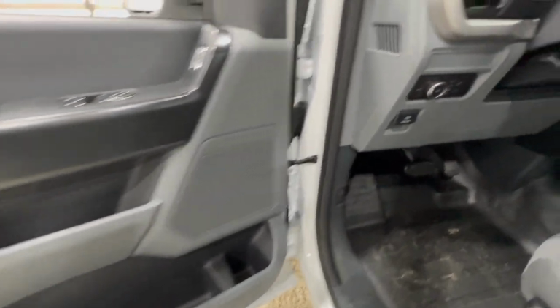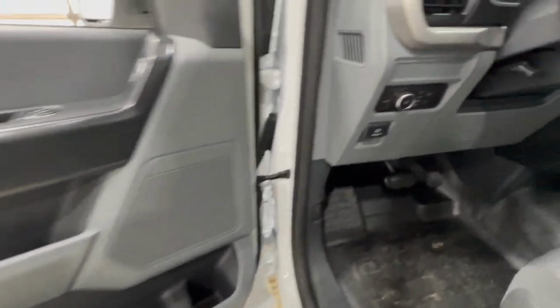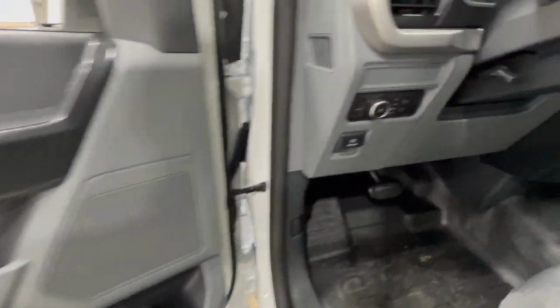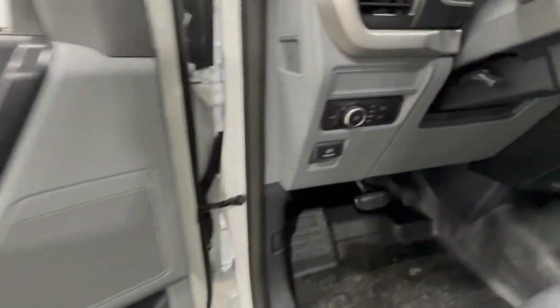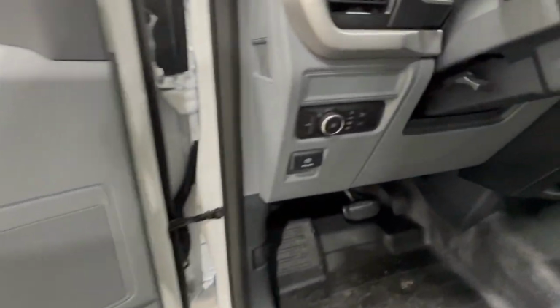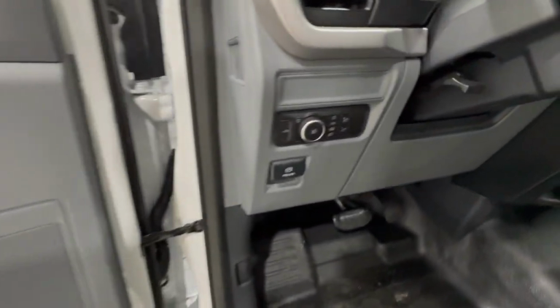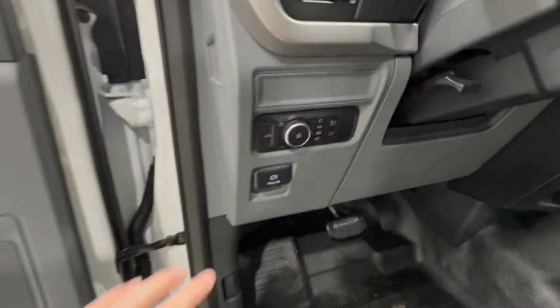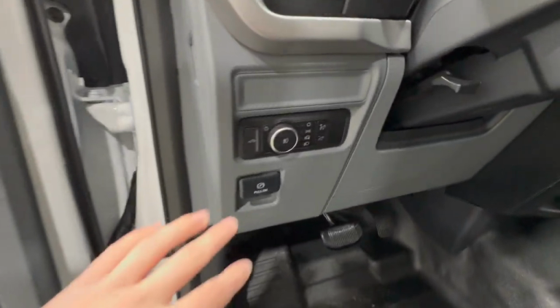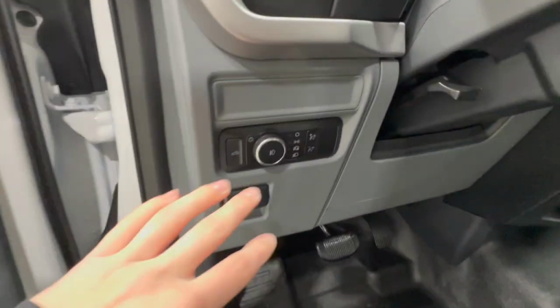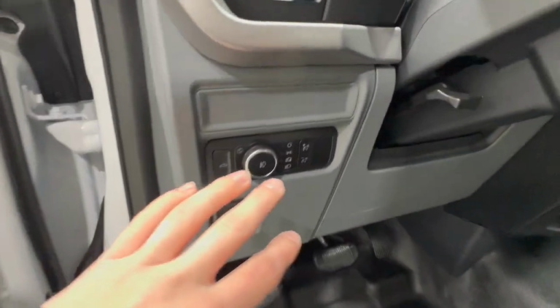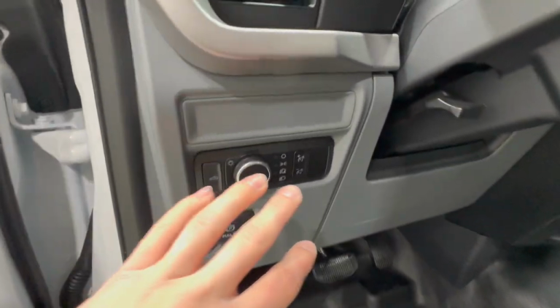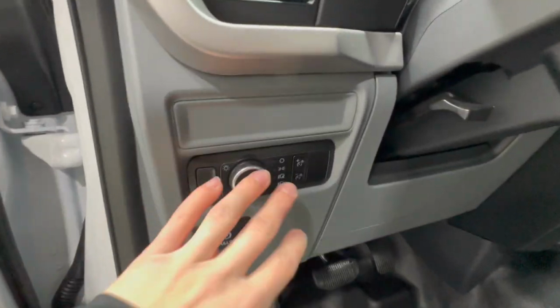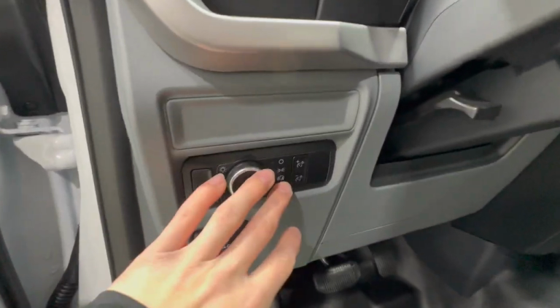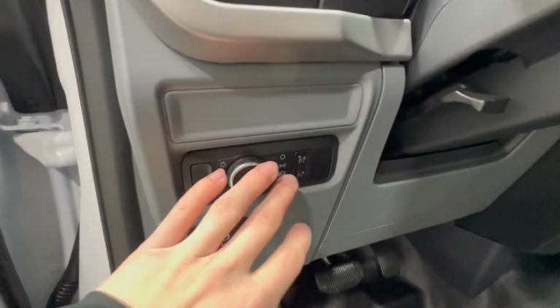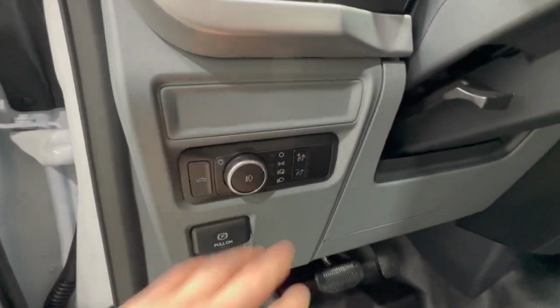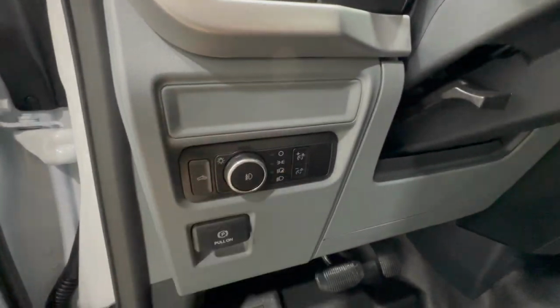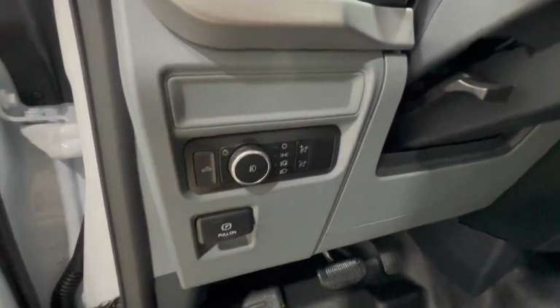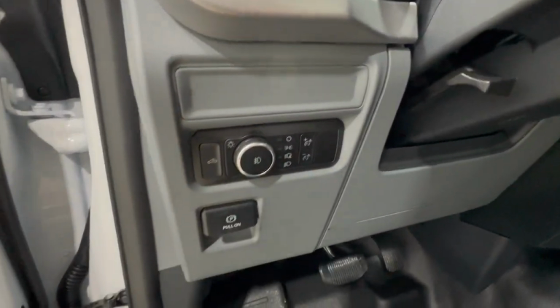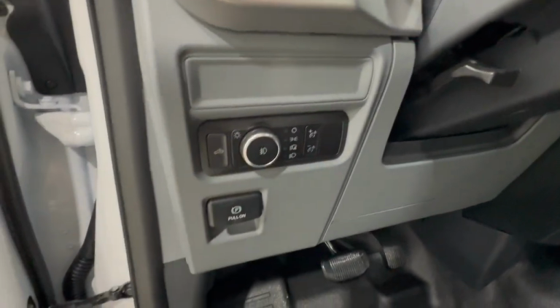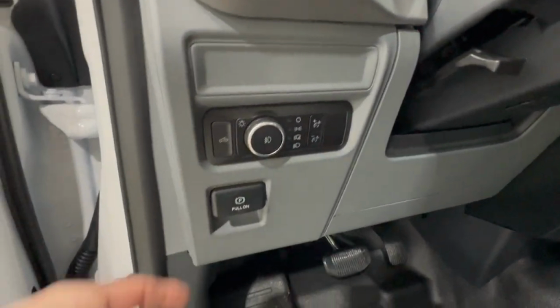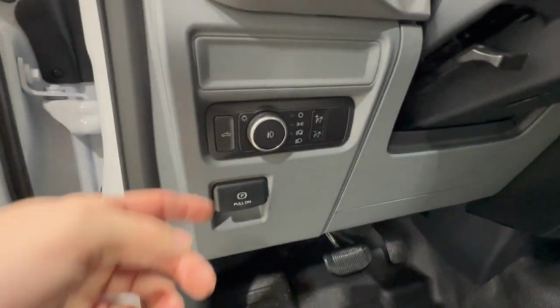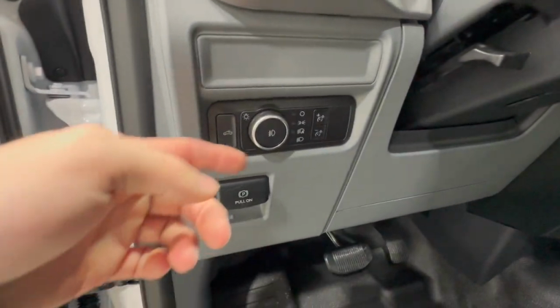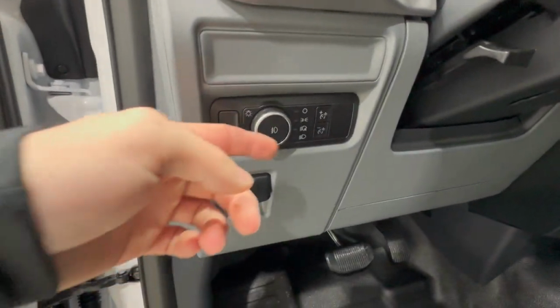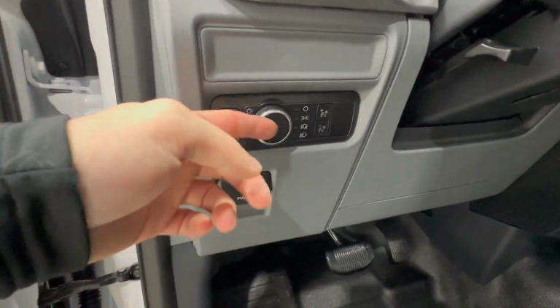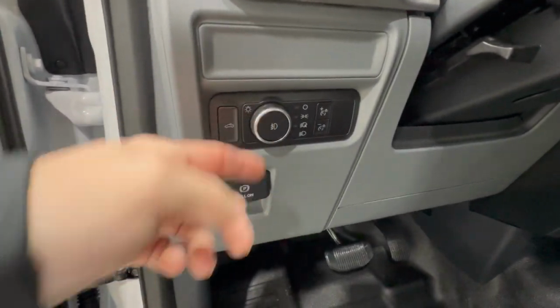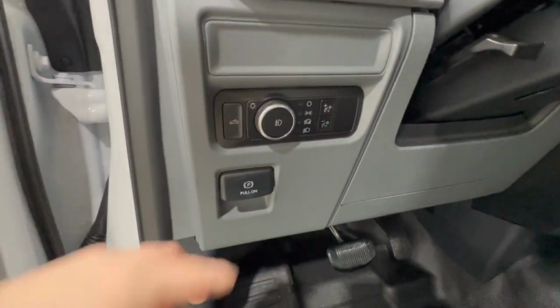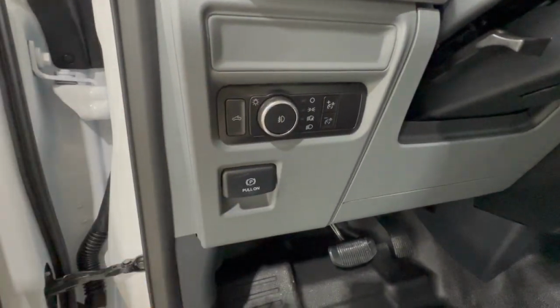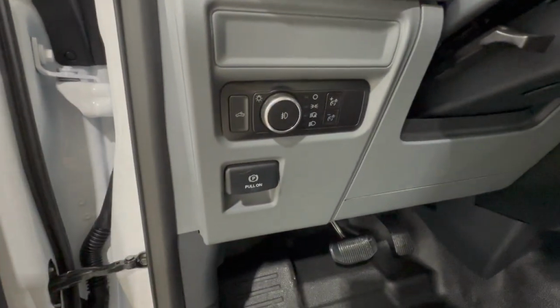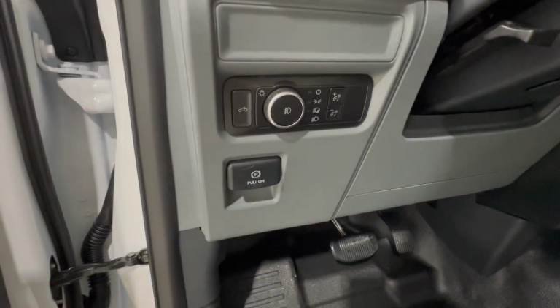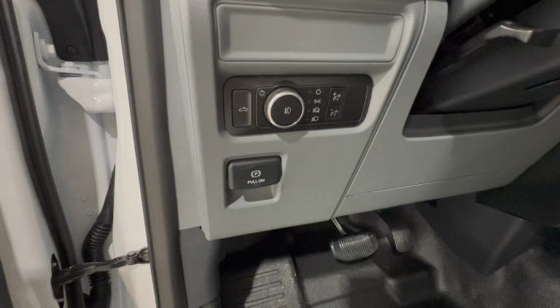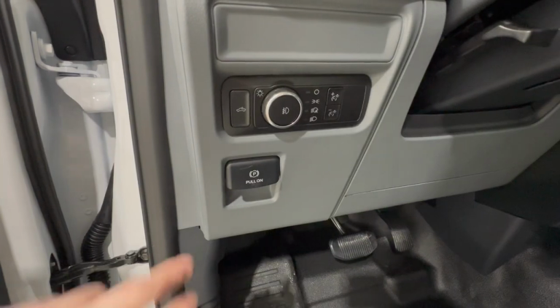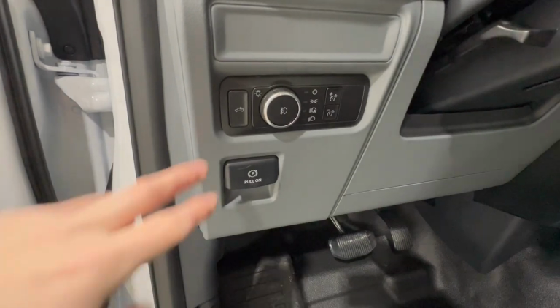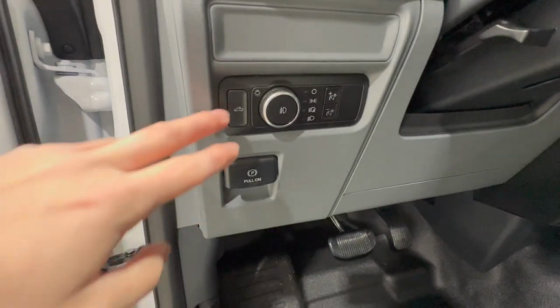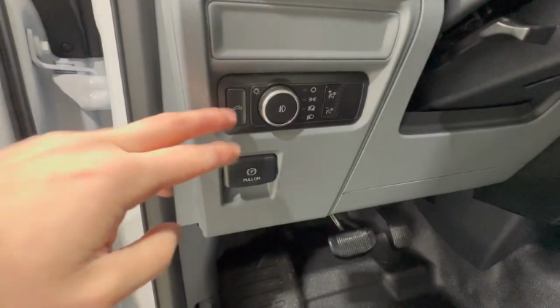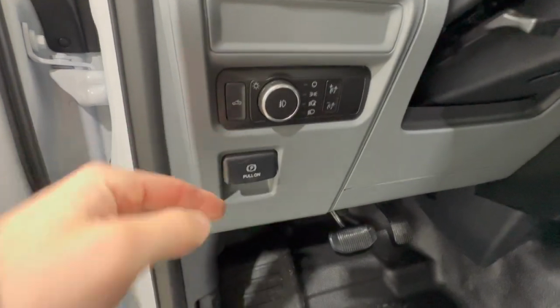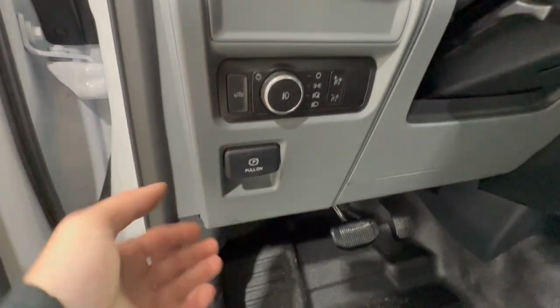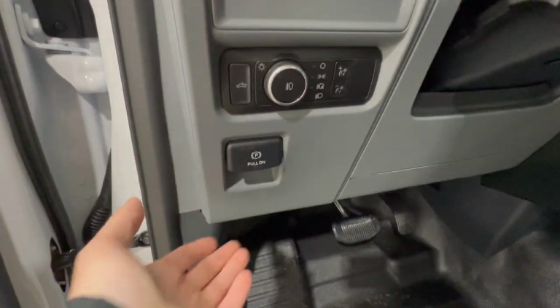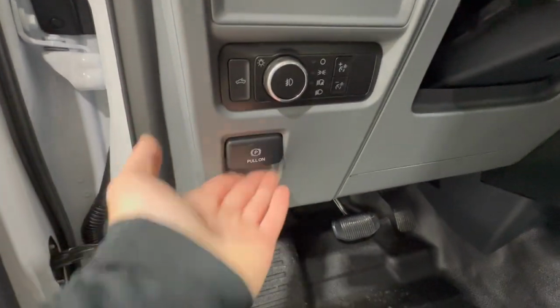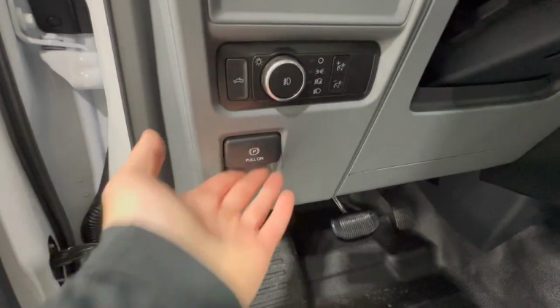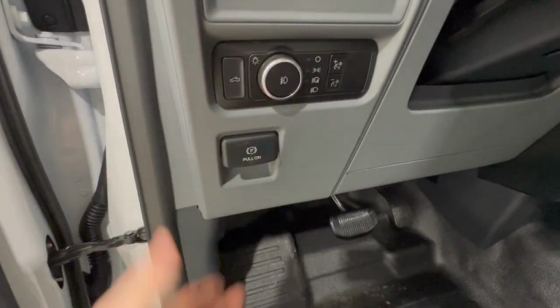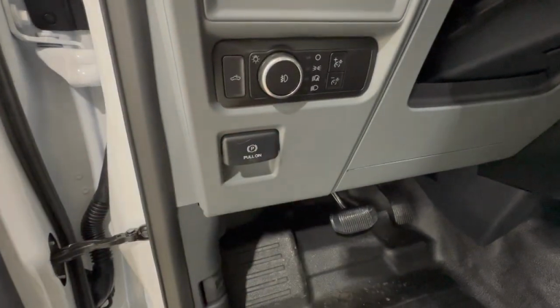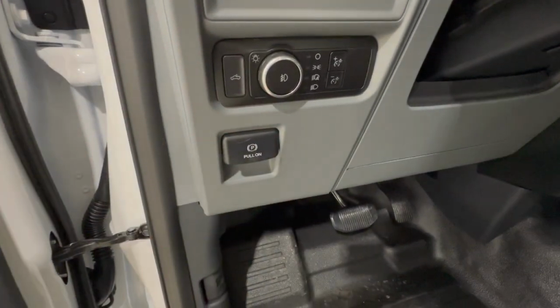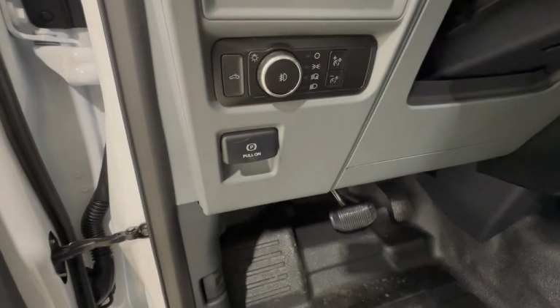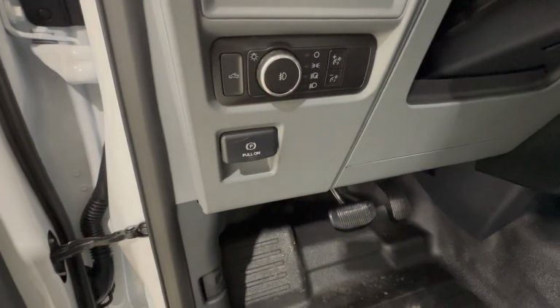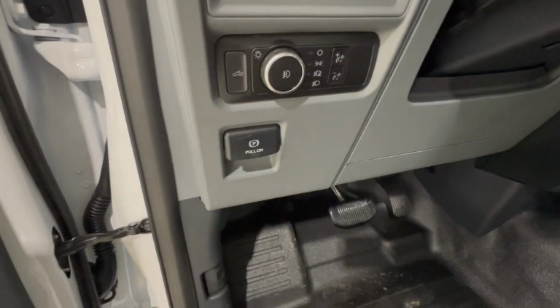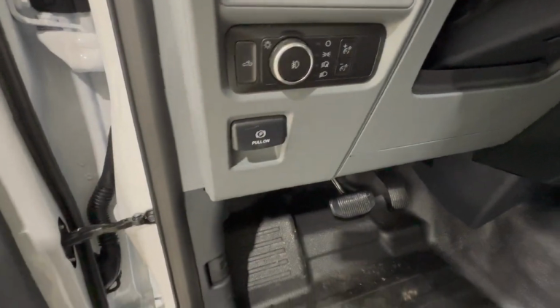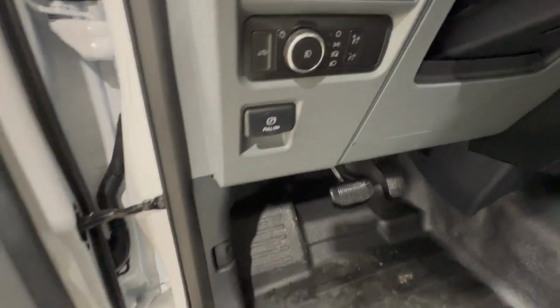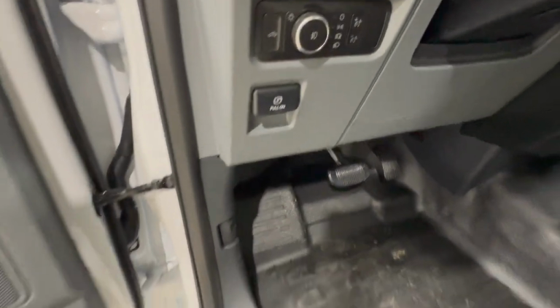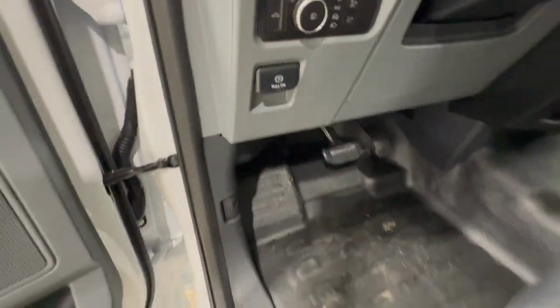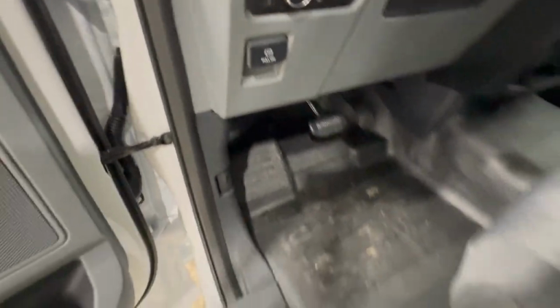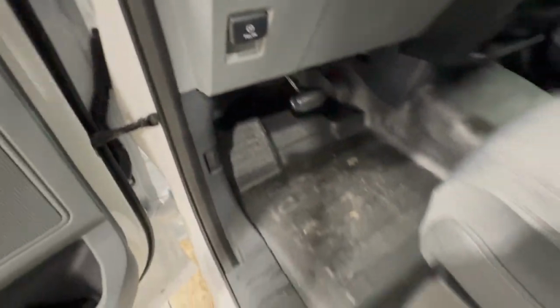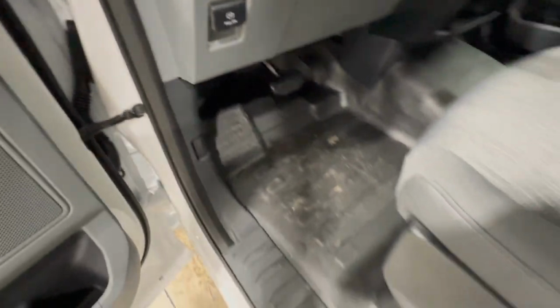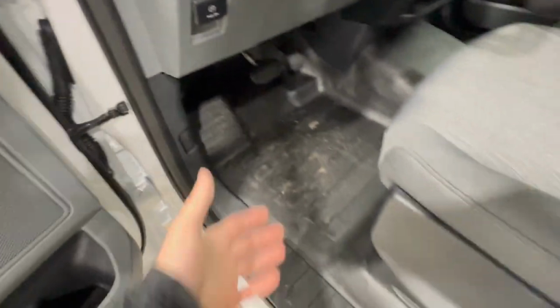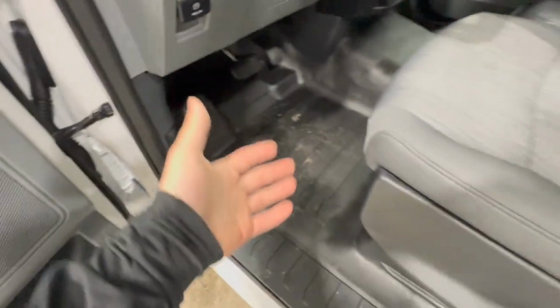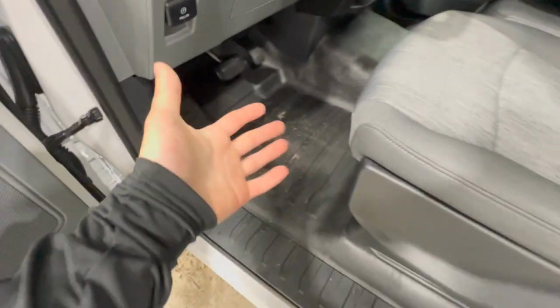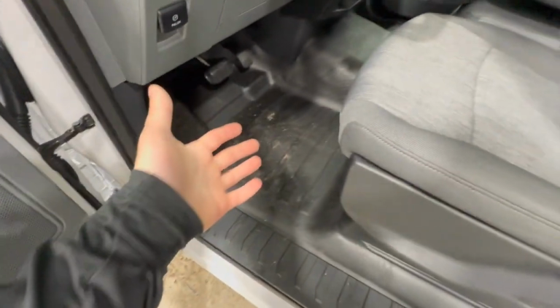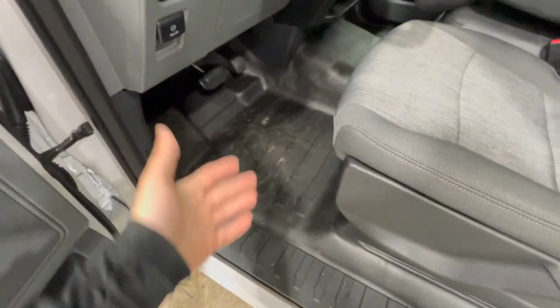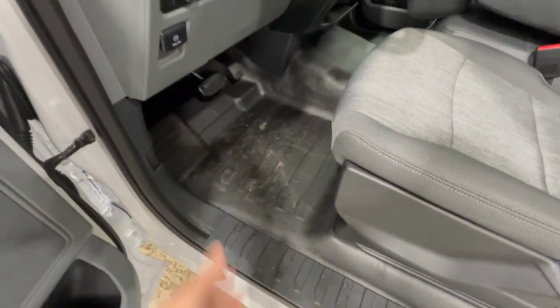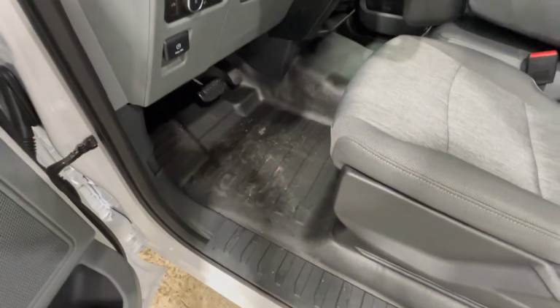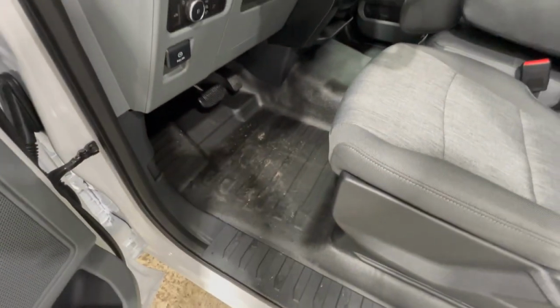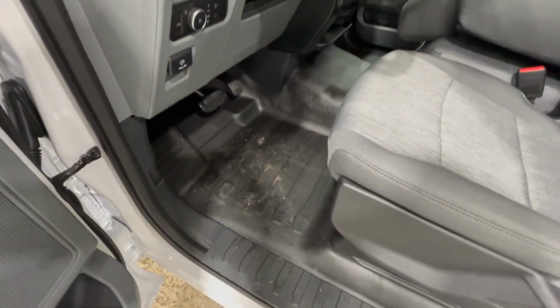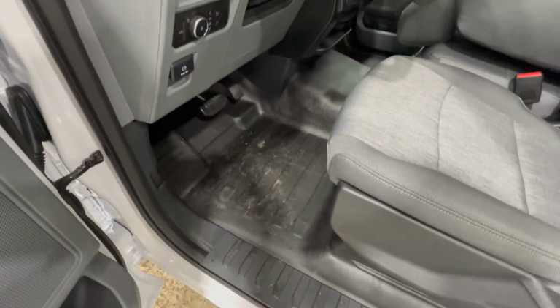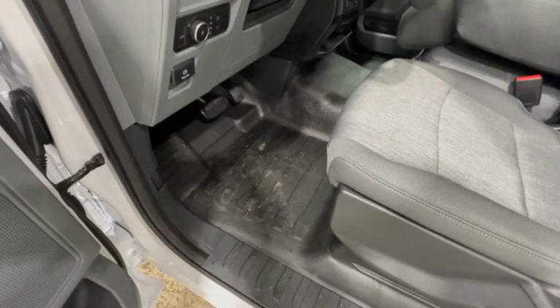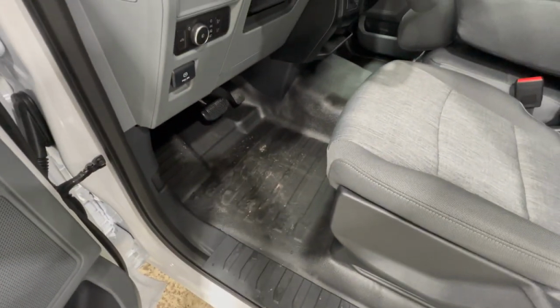We also have automatic headlights, fog light controls, bed lighting, an electronic parking brake, and of course rubber floors.